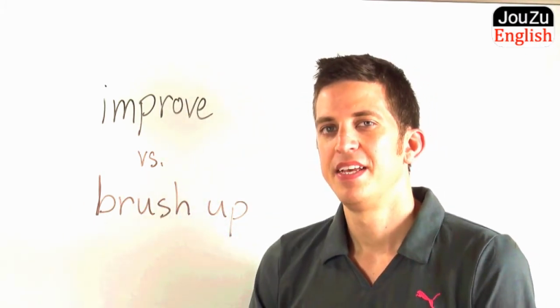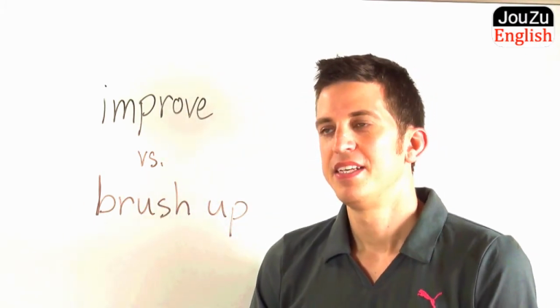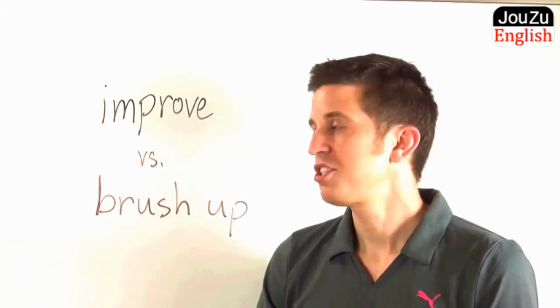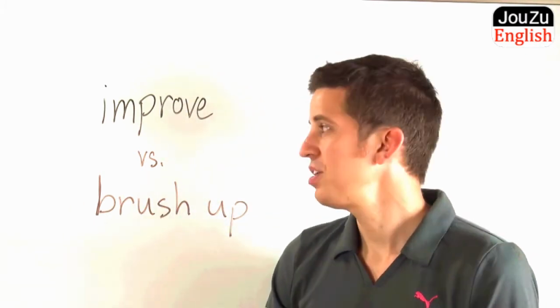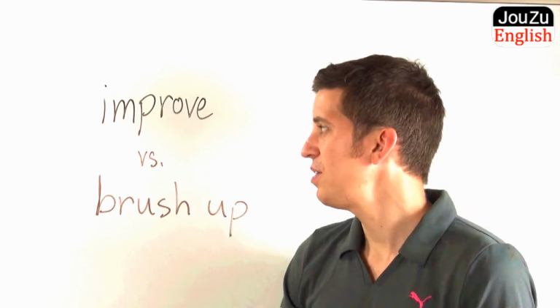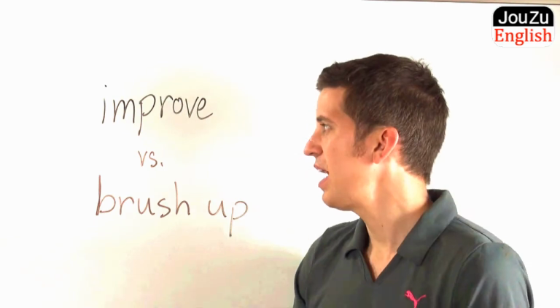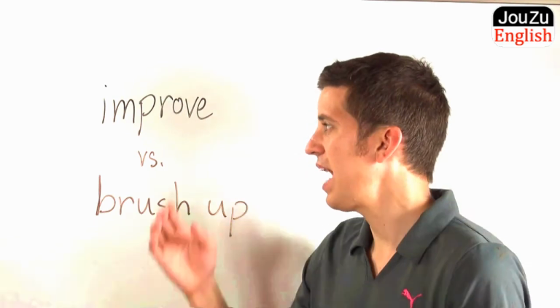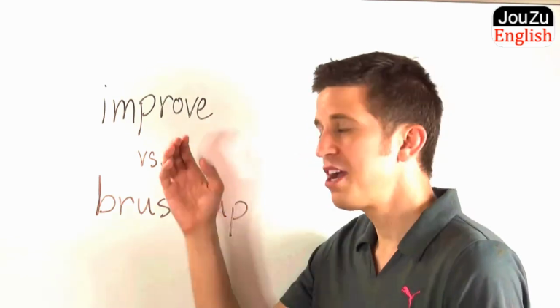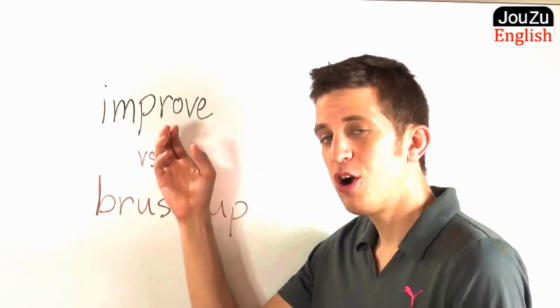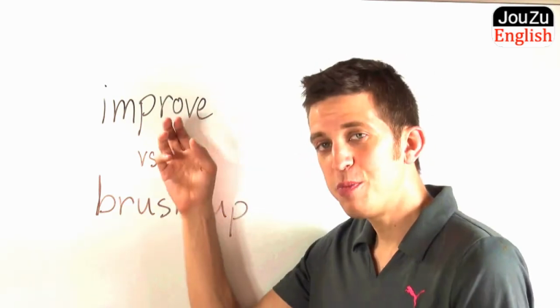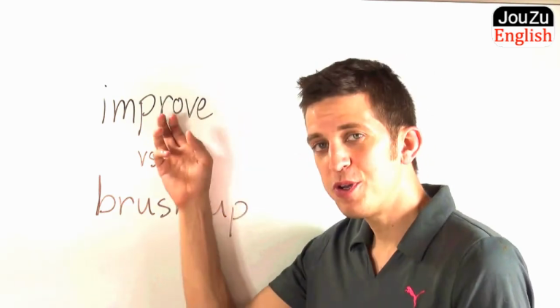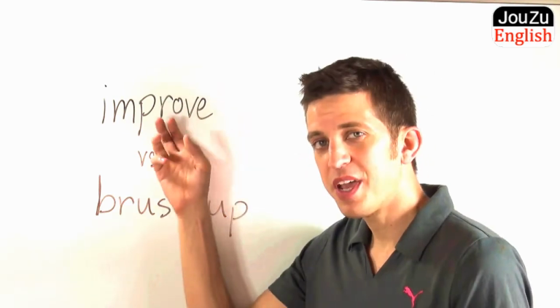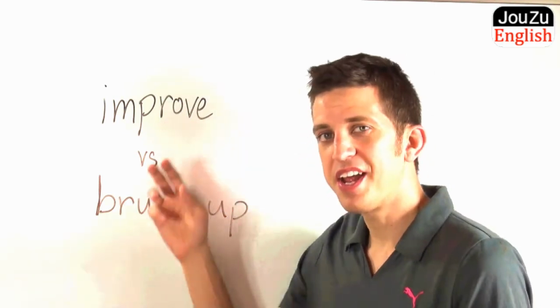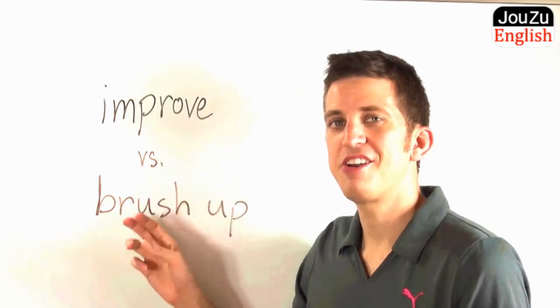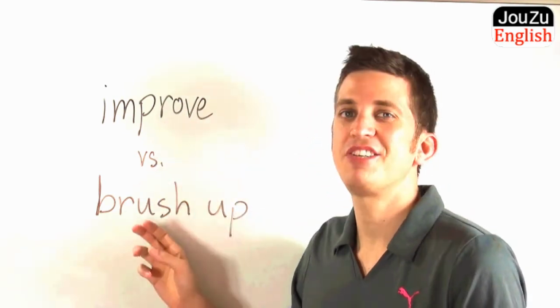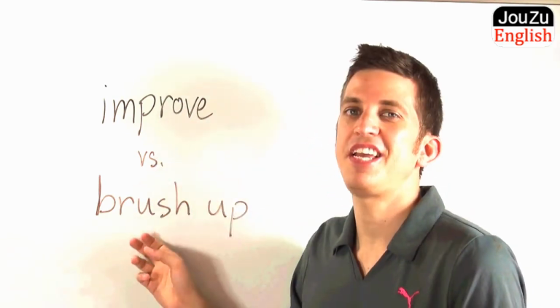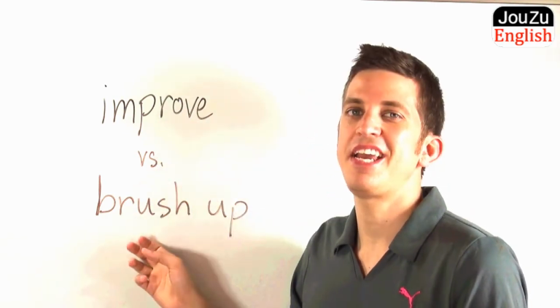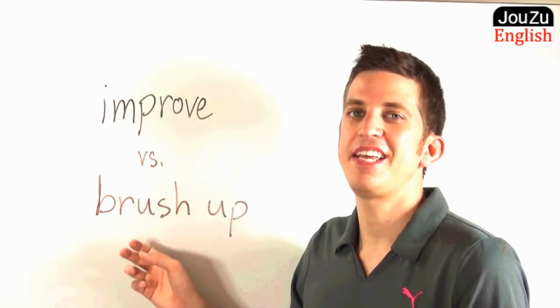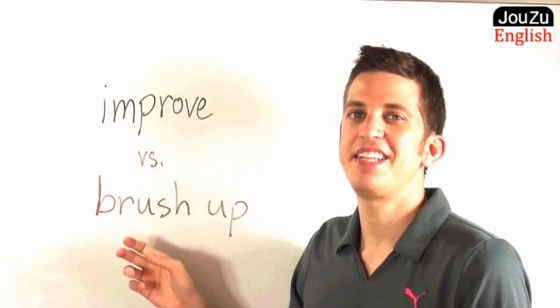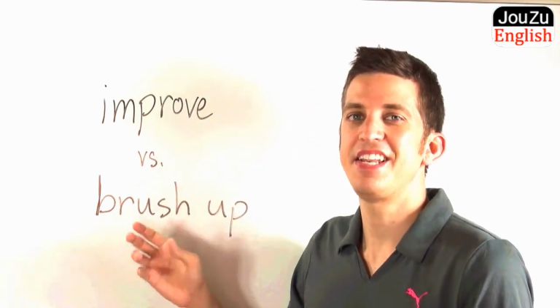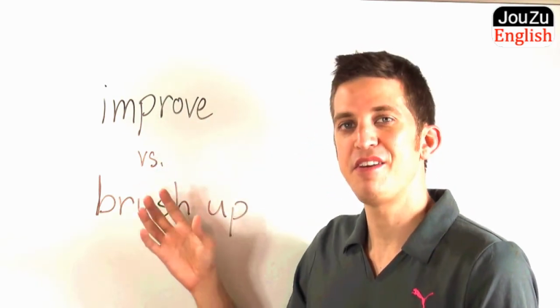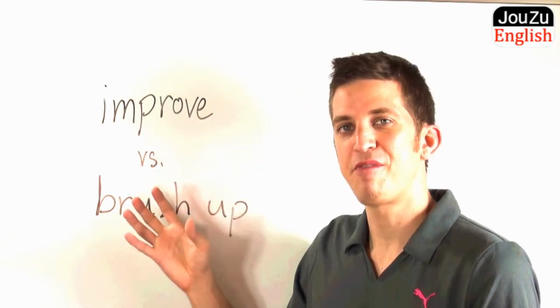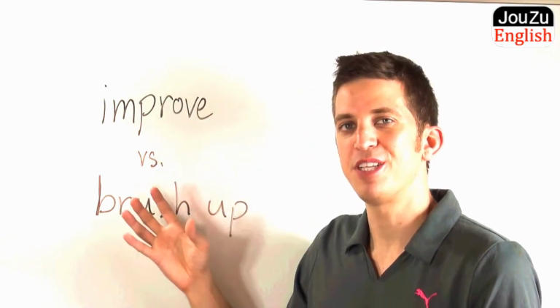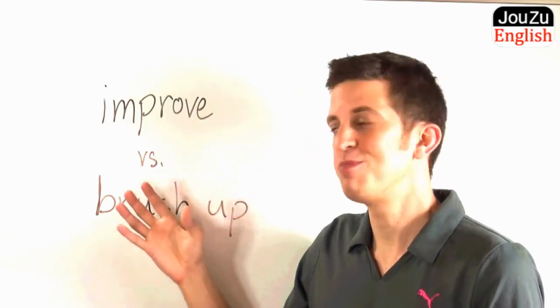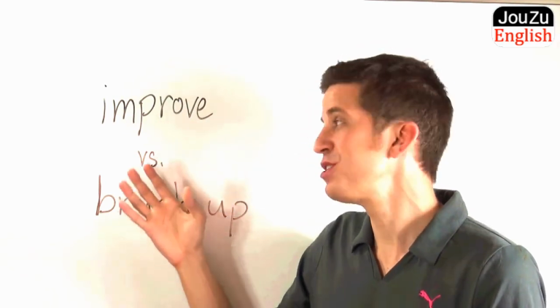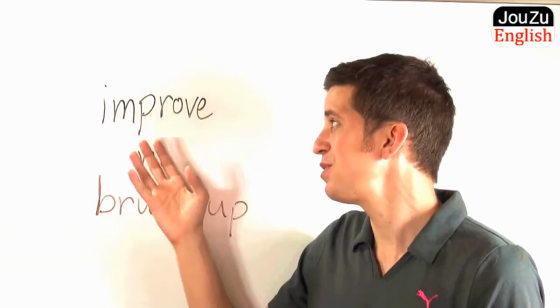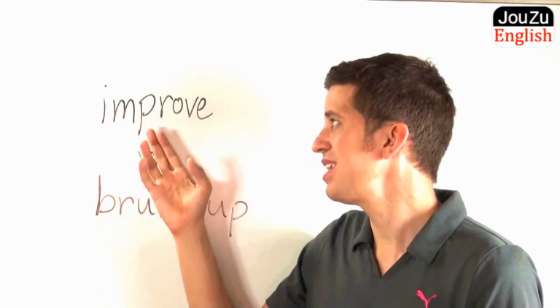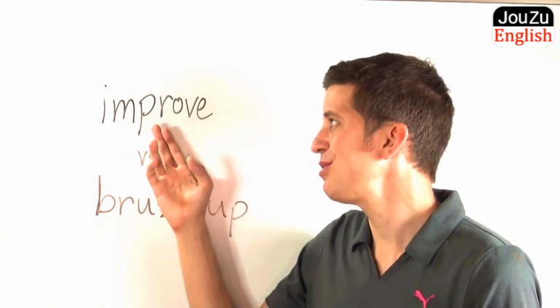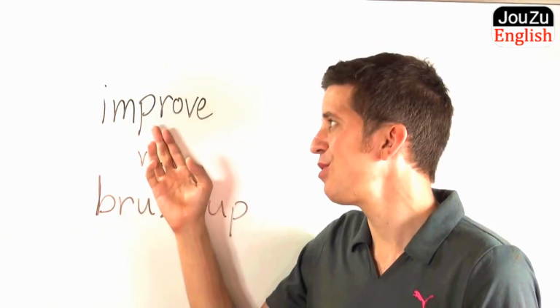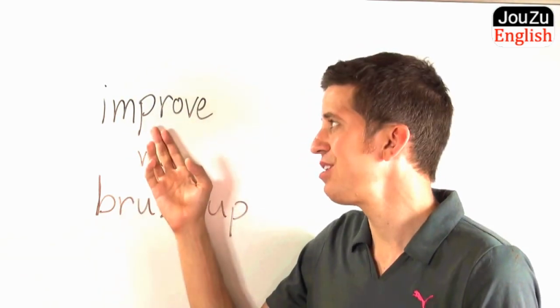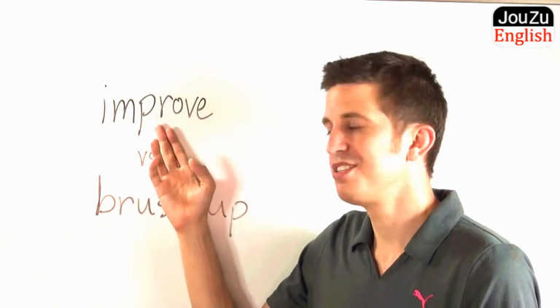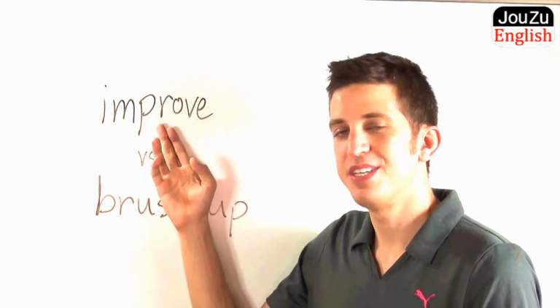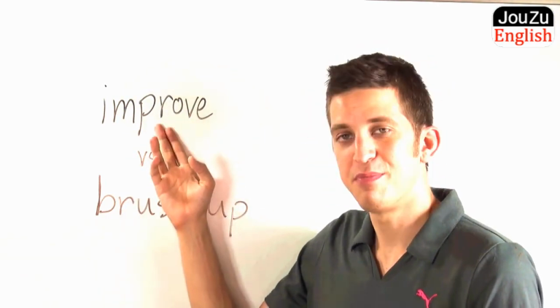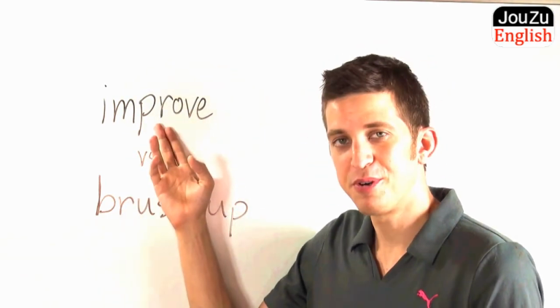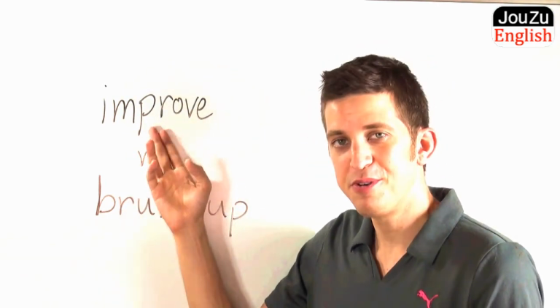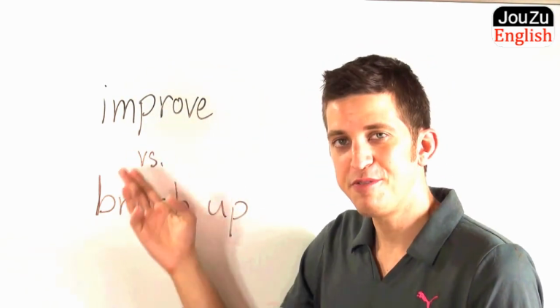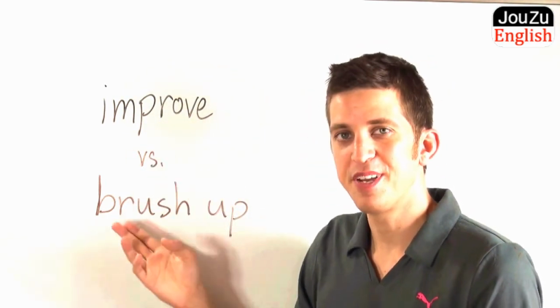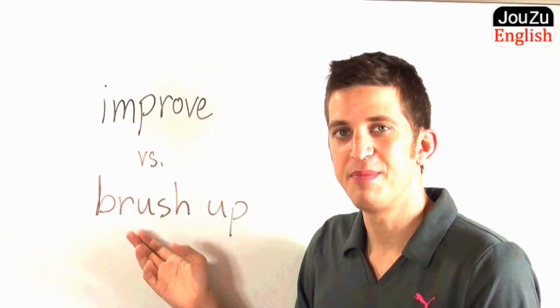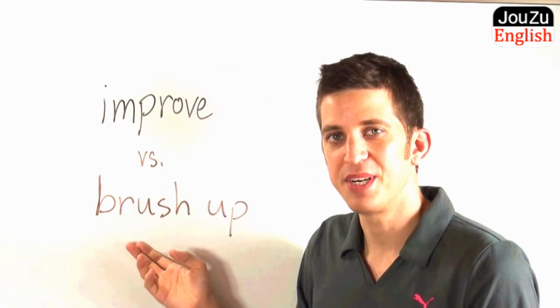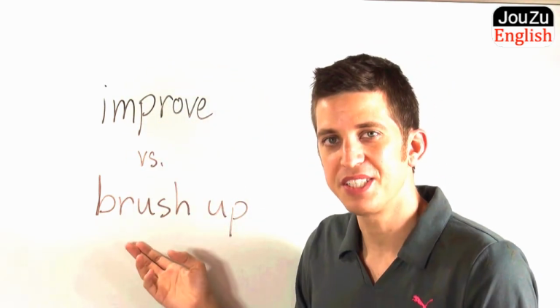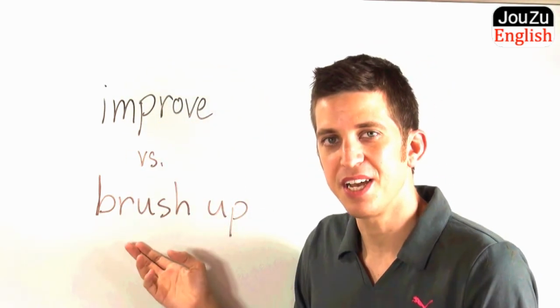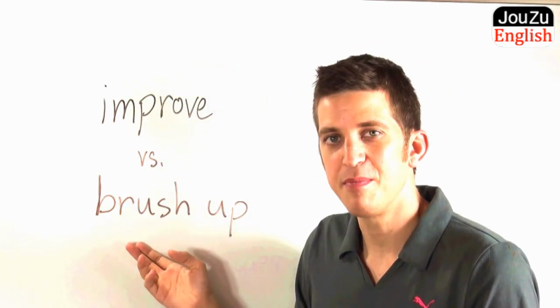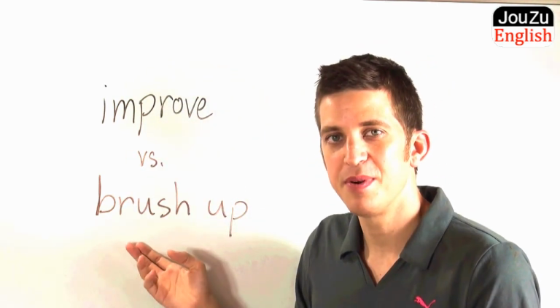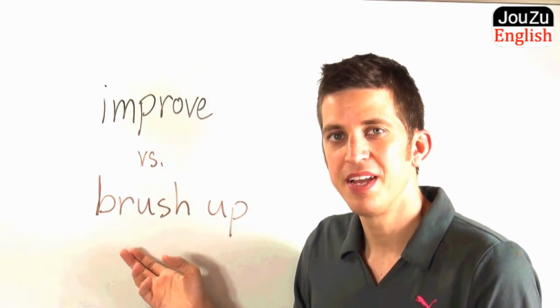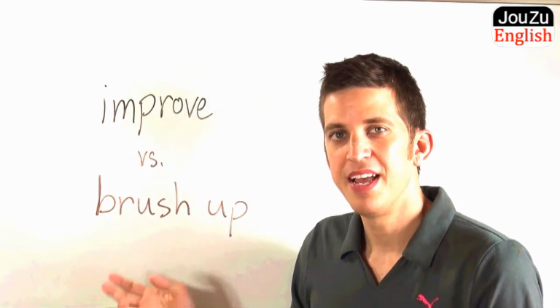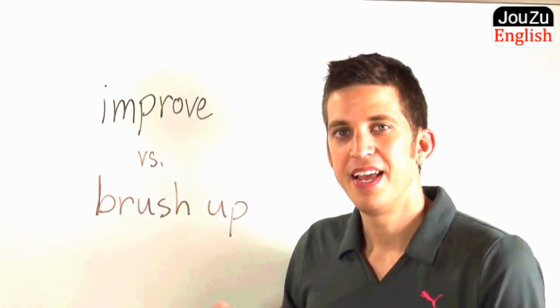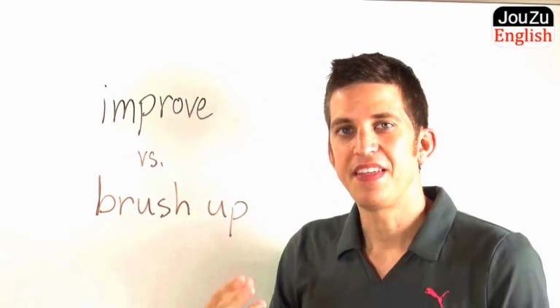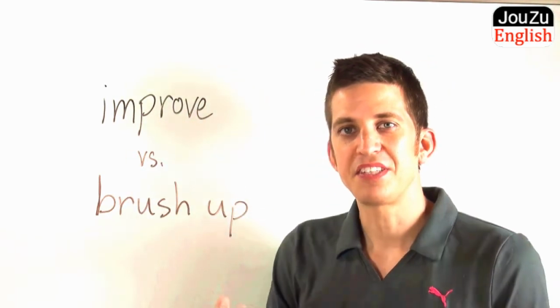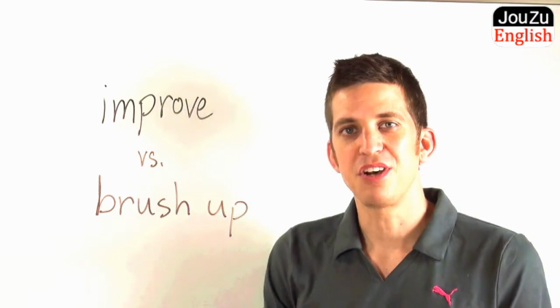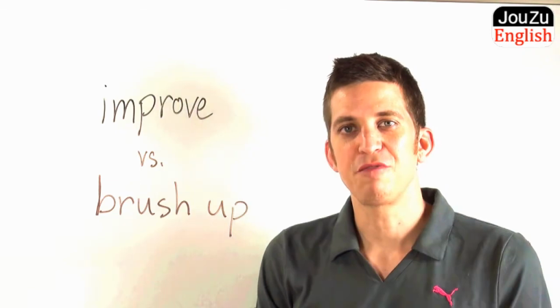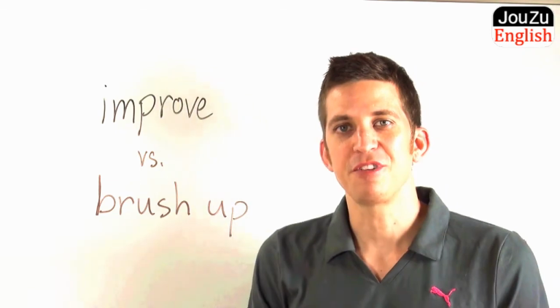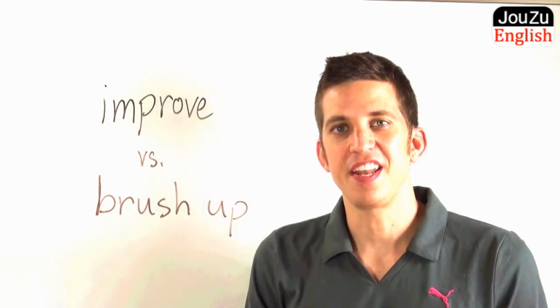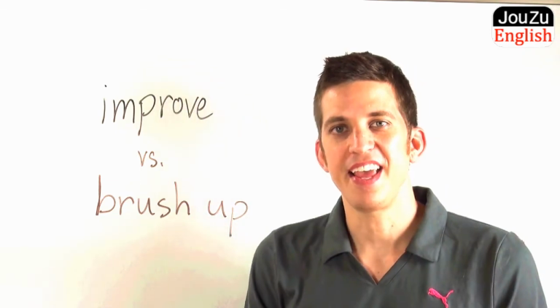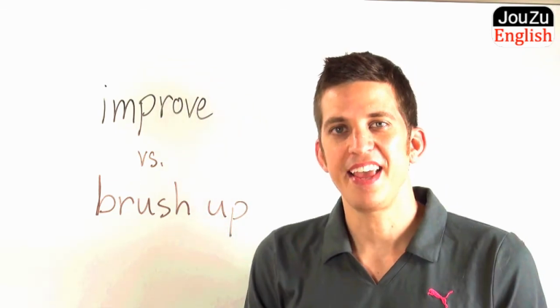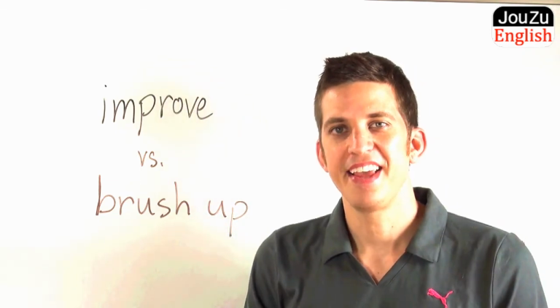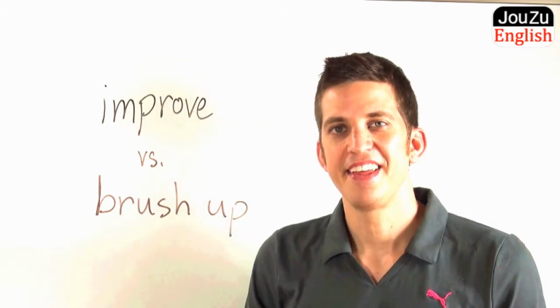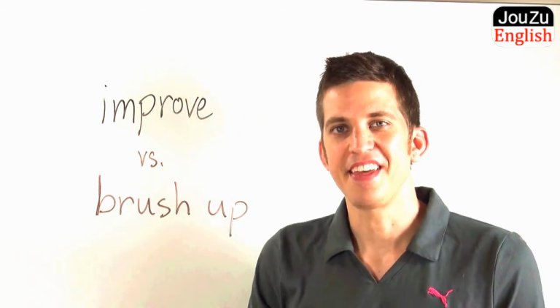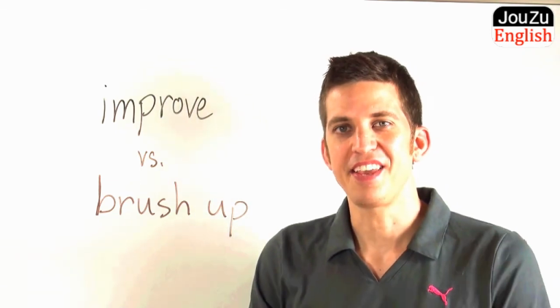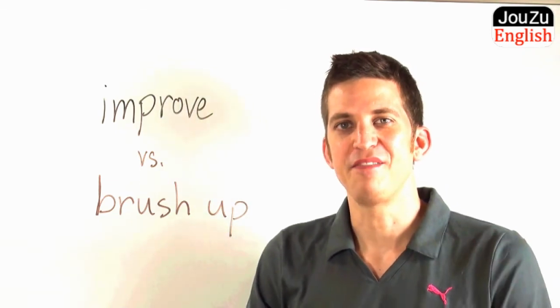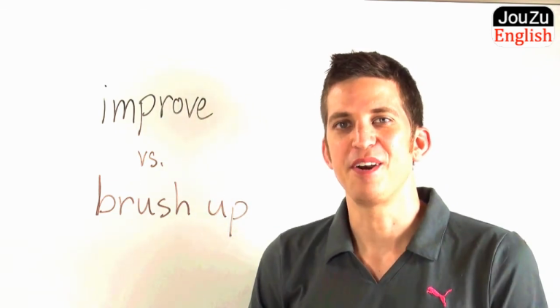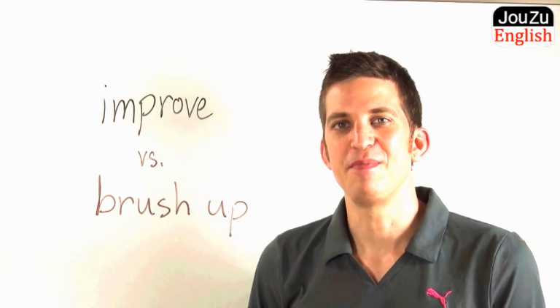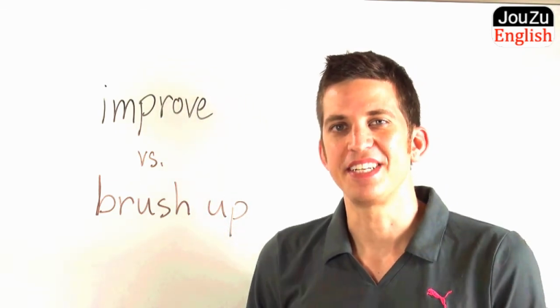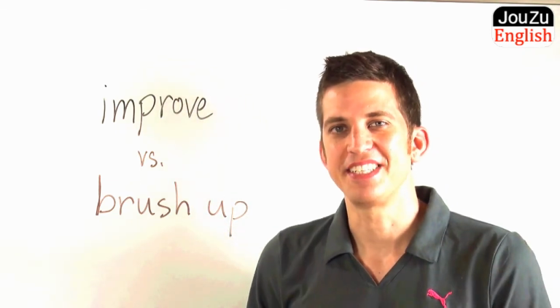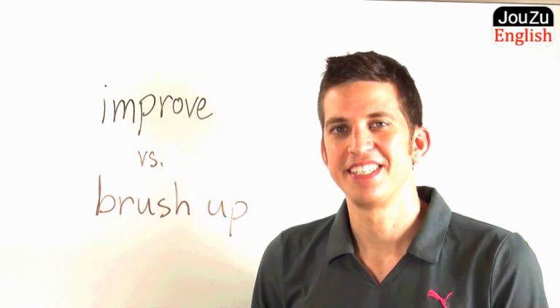So I hope you can understand the difference between the words improve and brush up. That's all for today. Thank you very much.